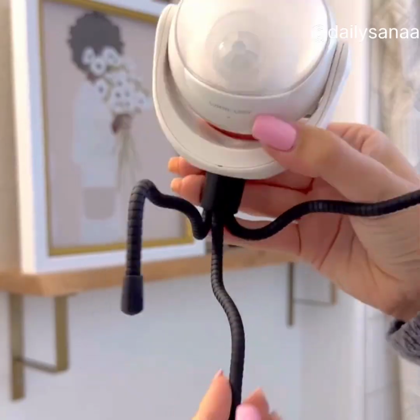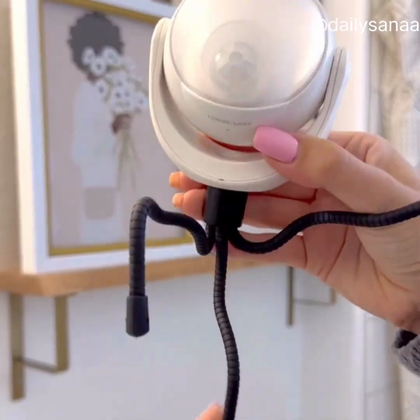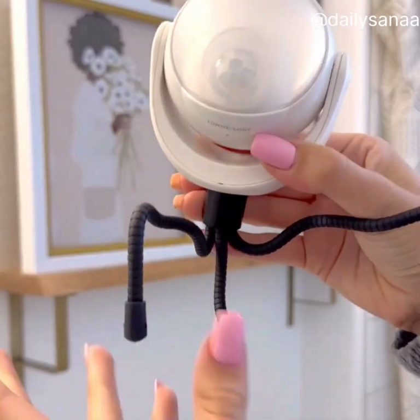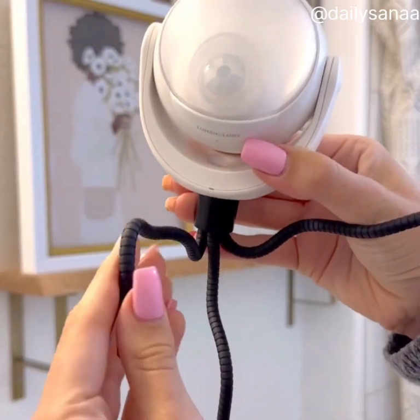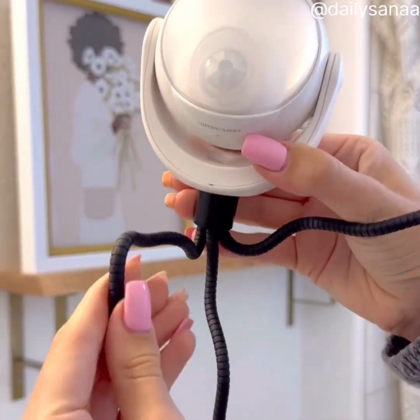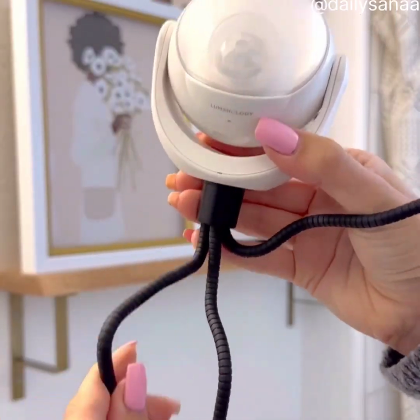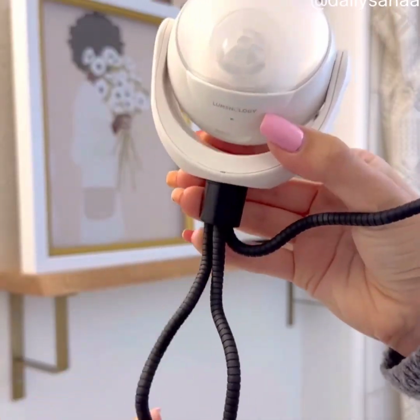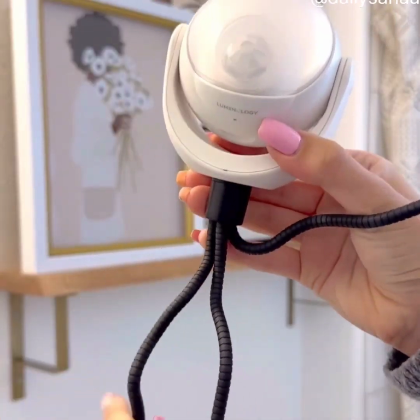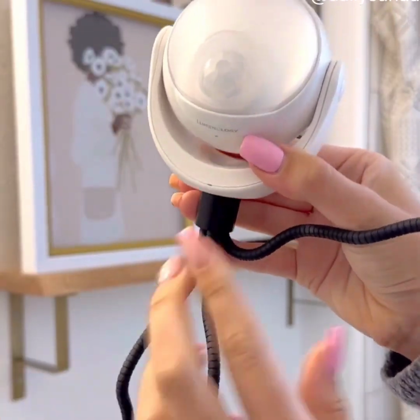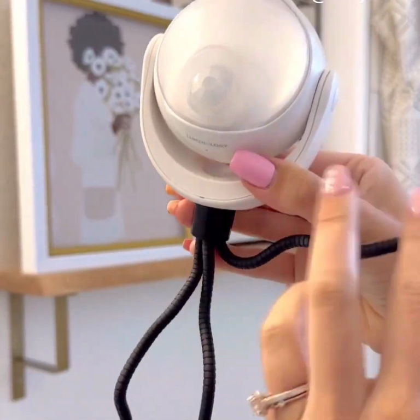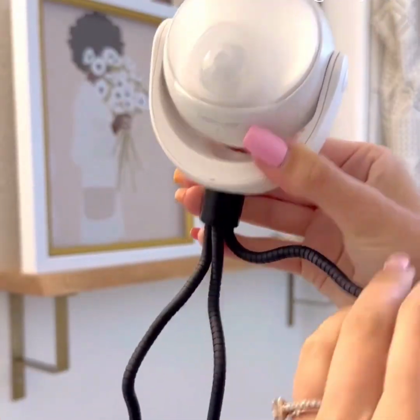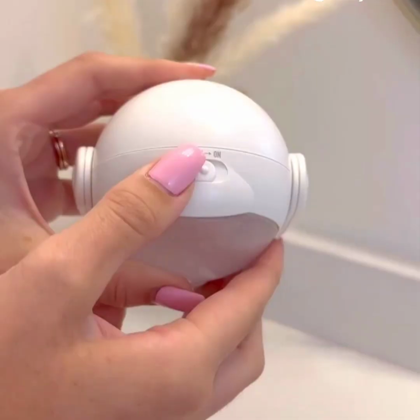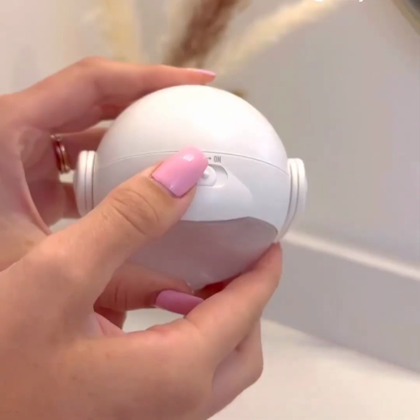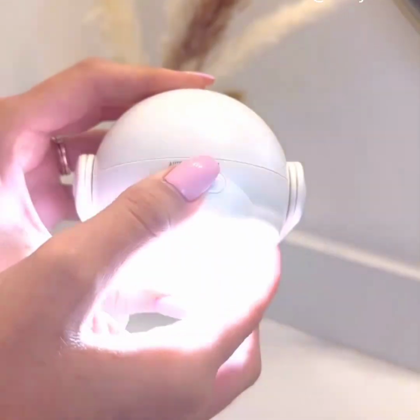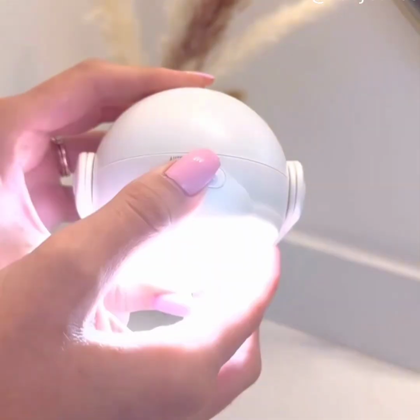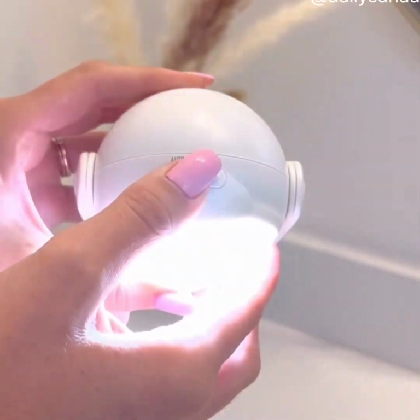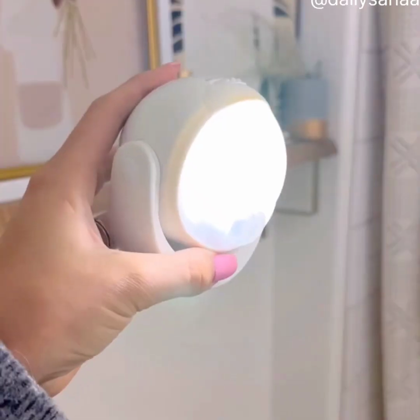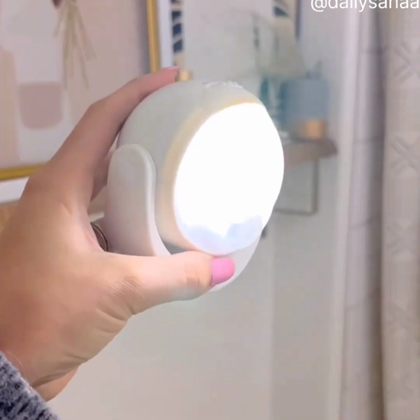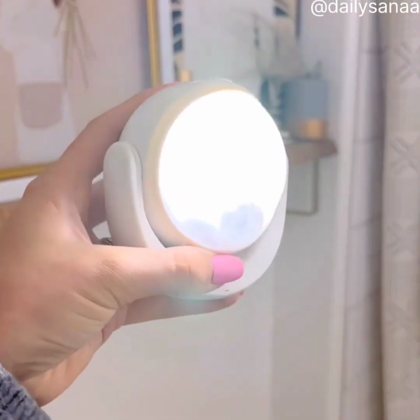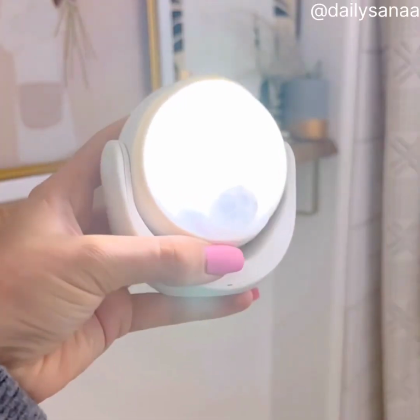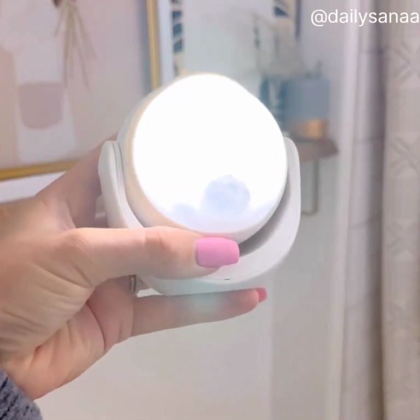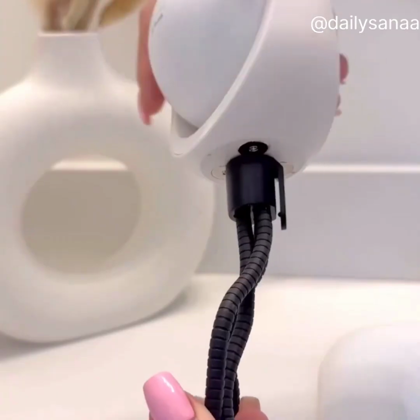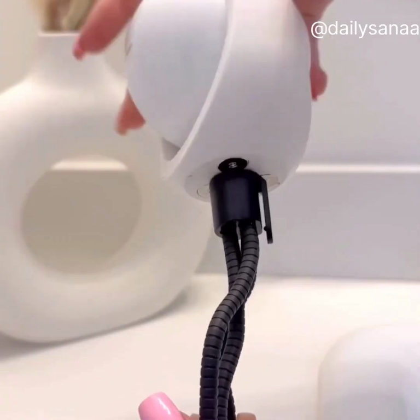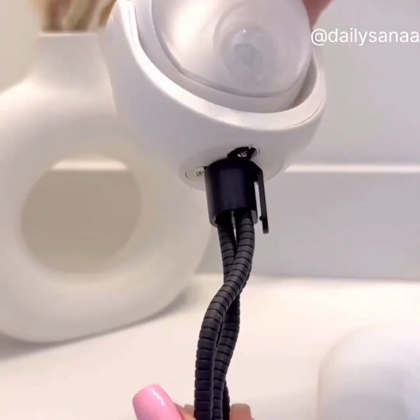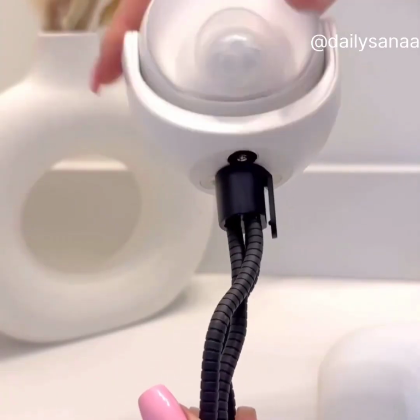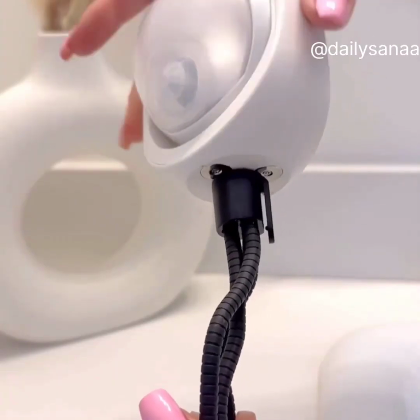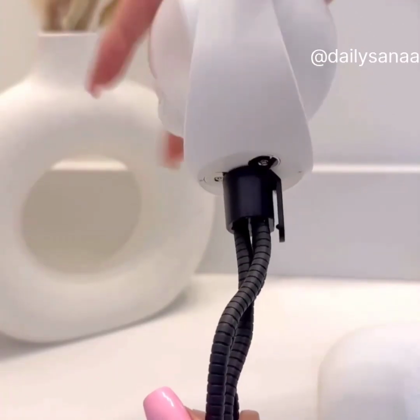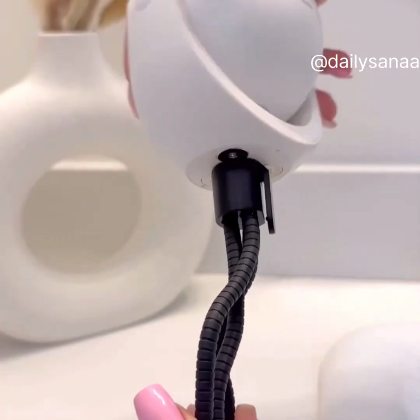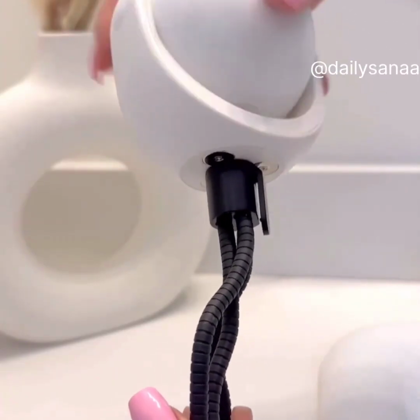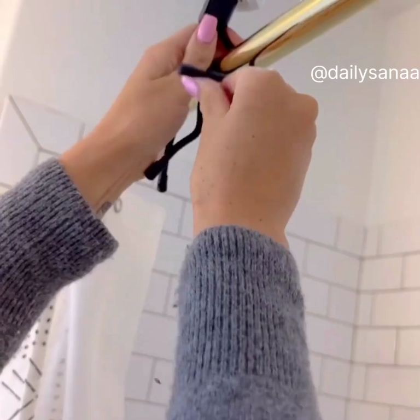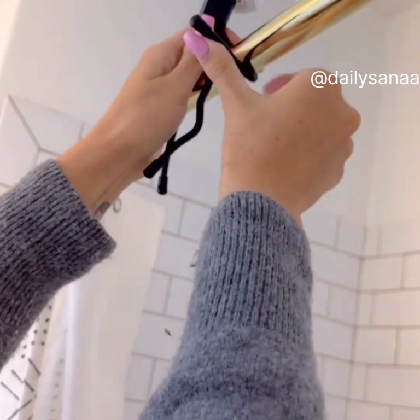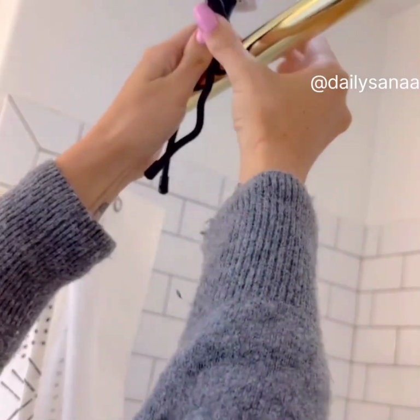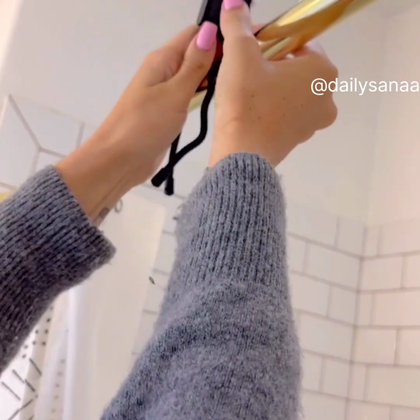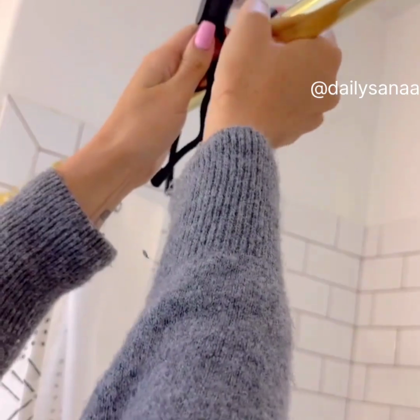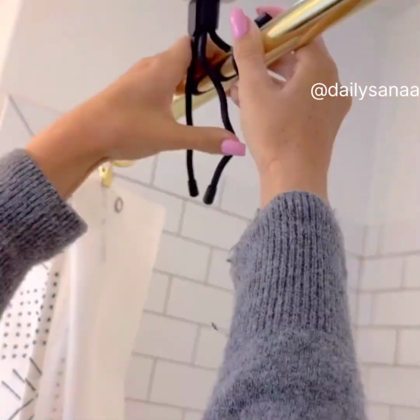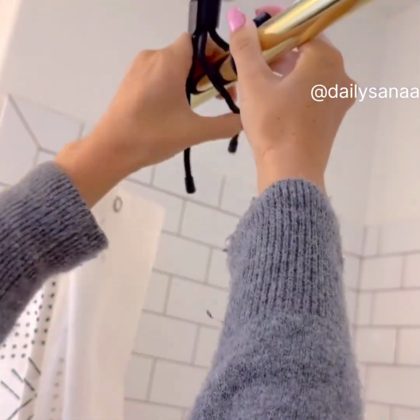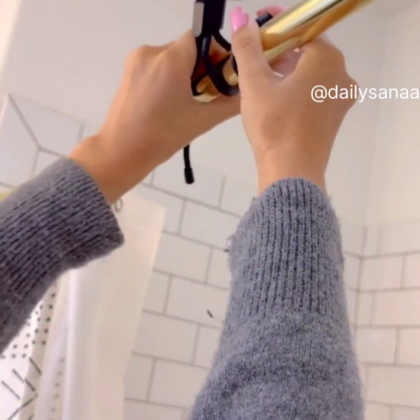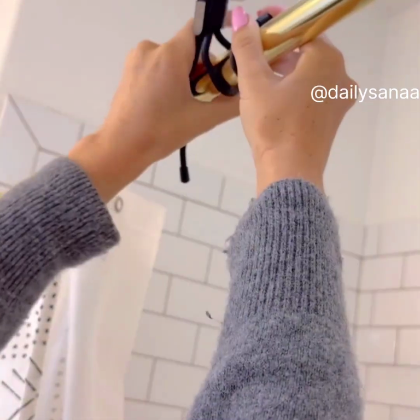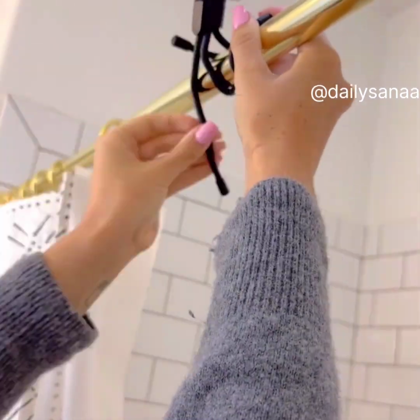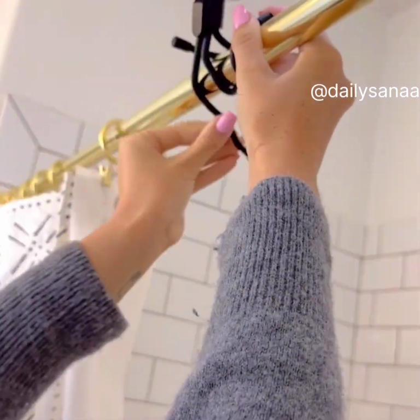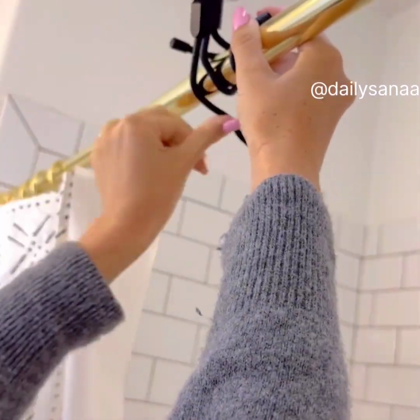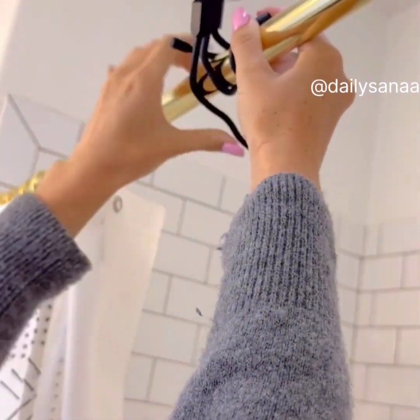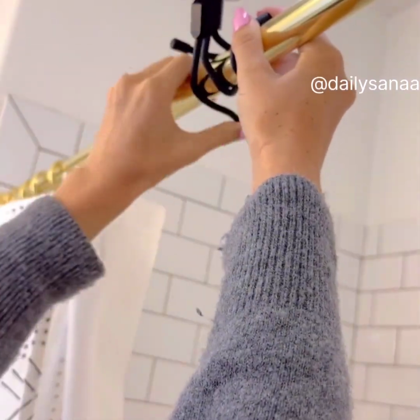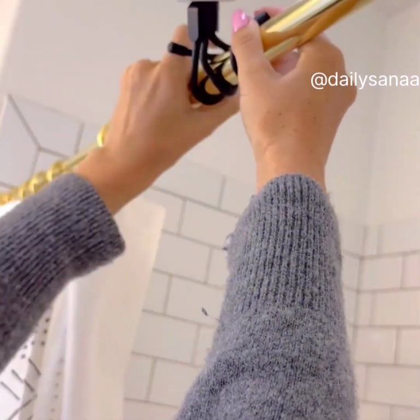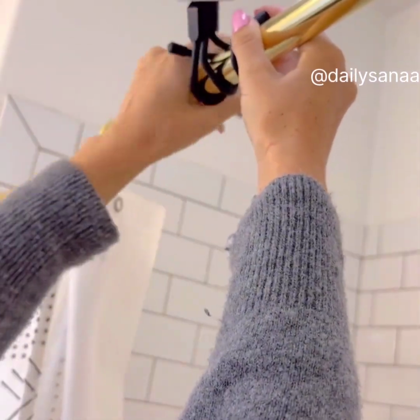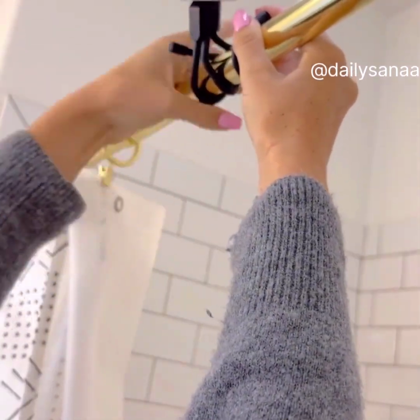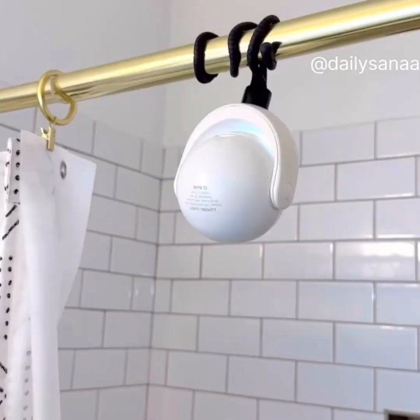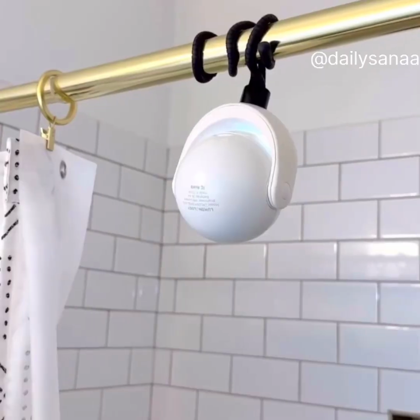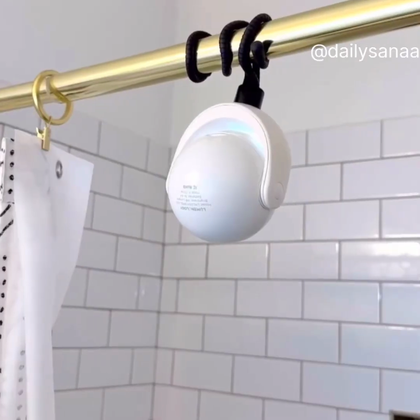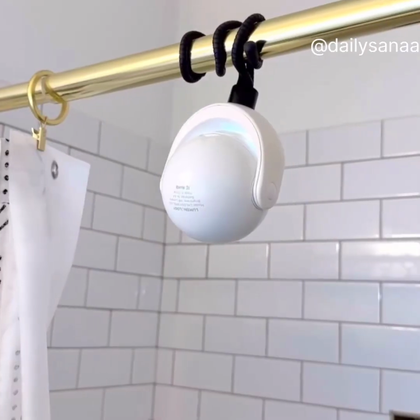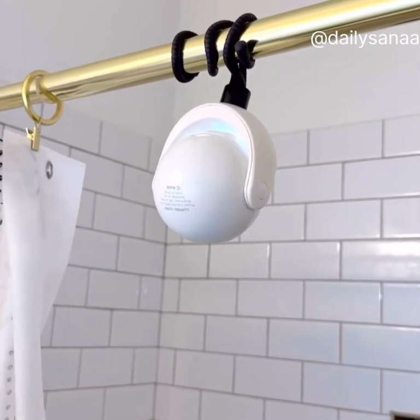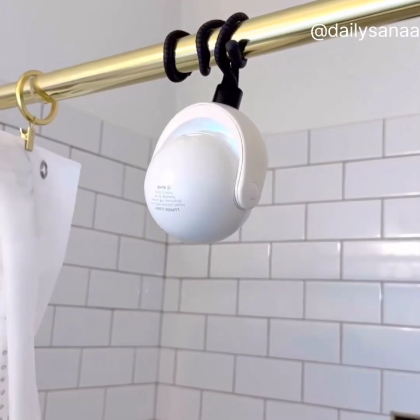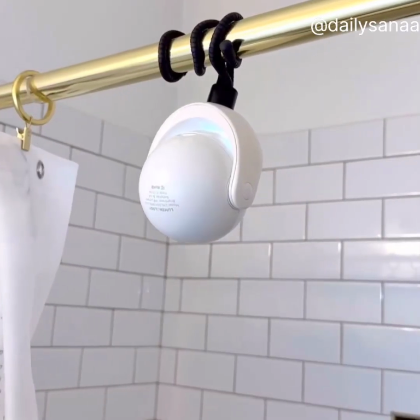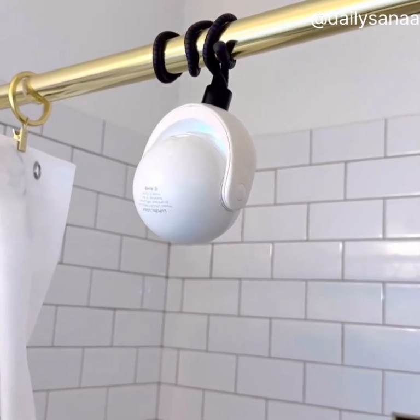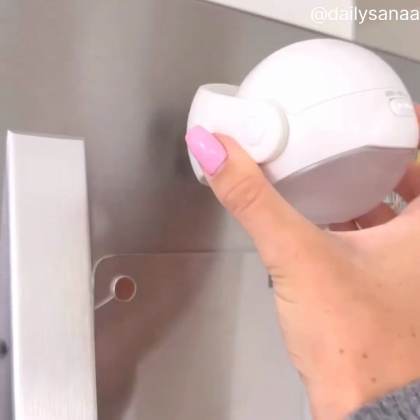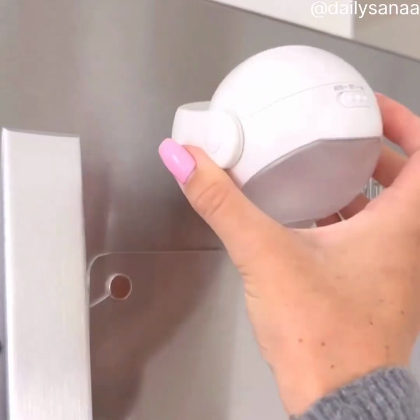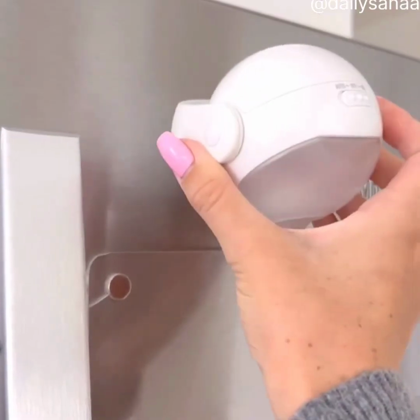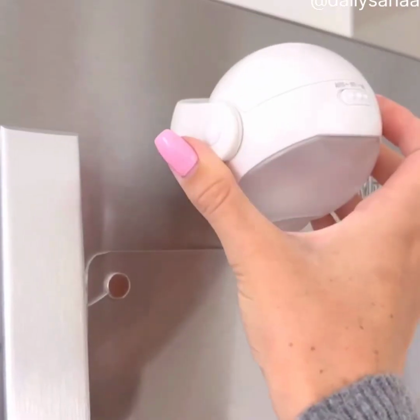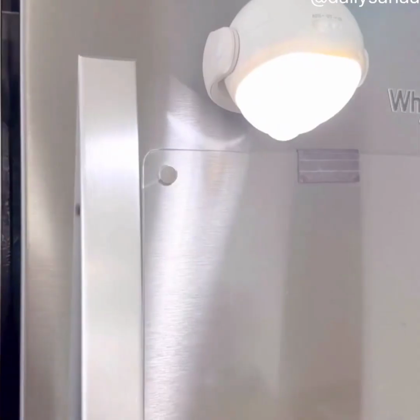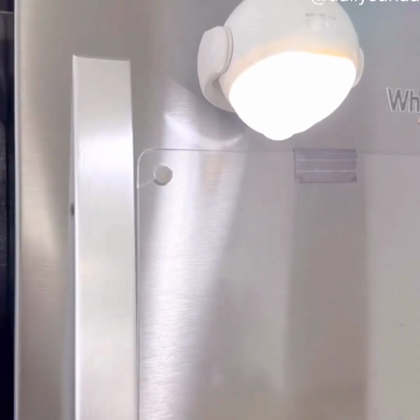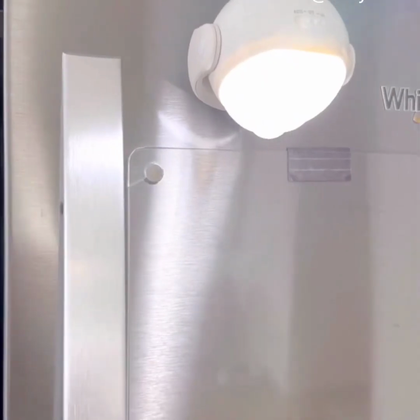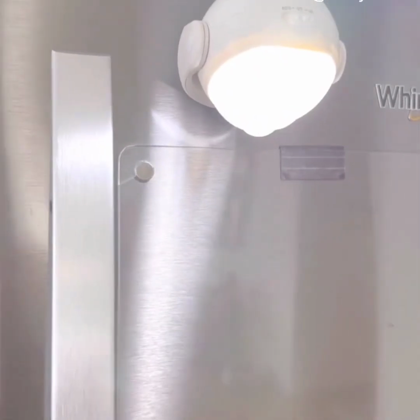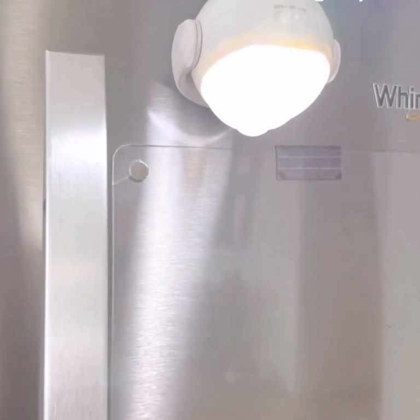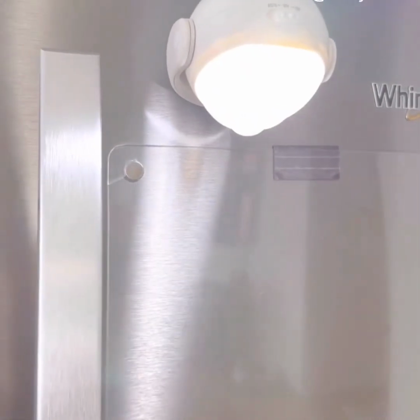This portable light will come in handy in so many different ways. It comes with a removable, flexible tripod base, will work indoors and outdoors, and is also magnetic.